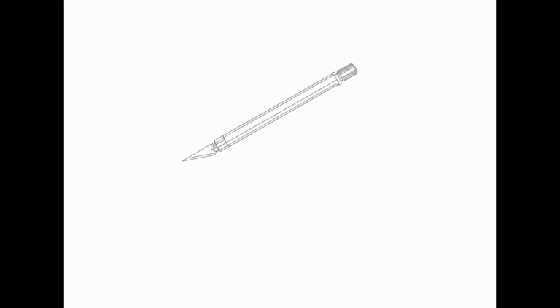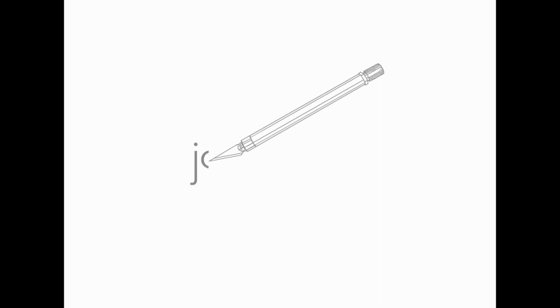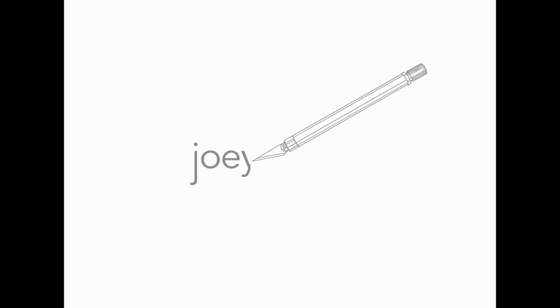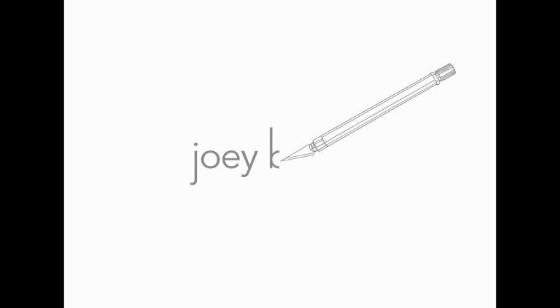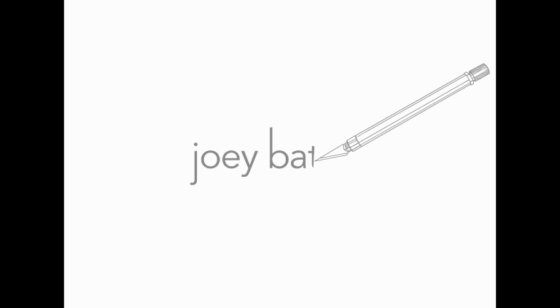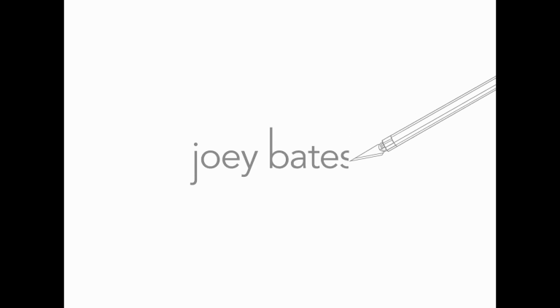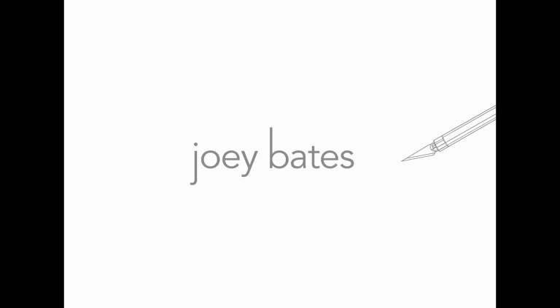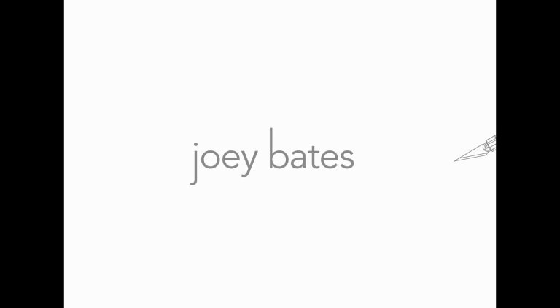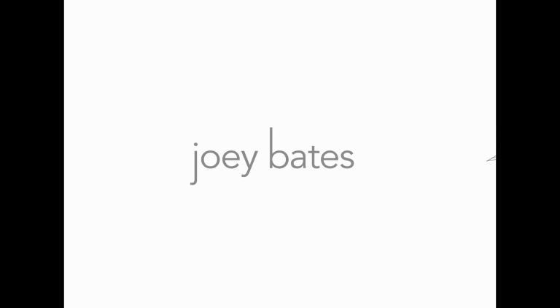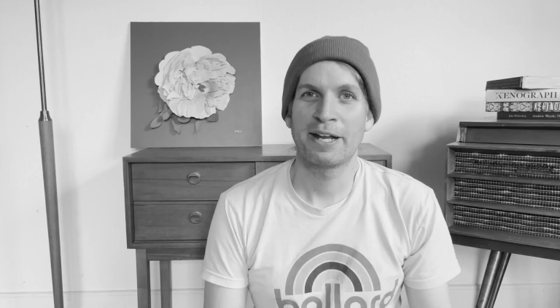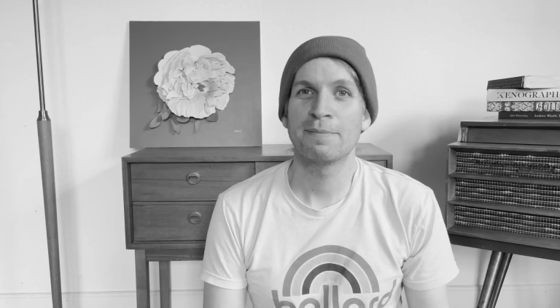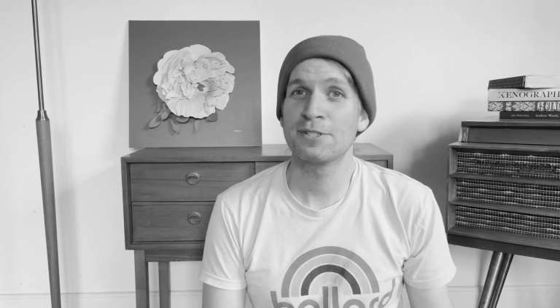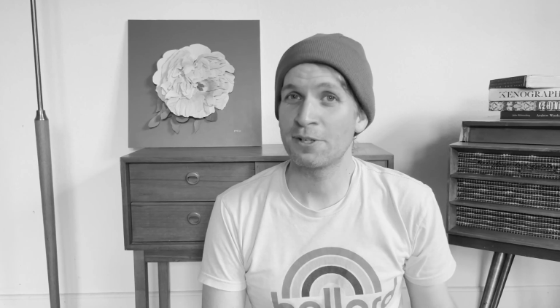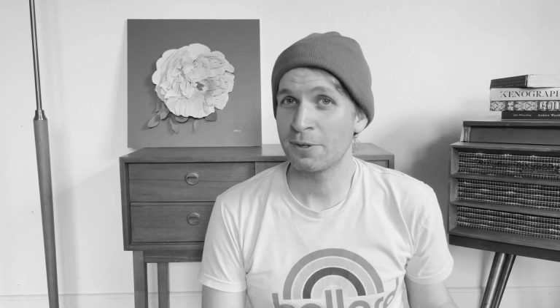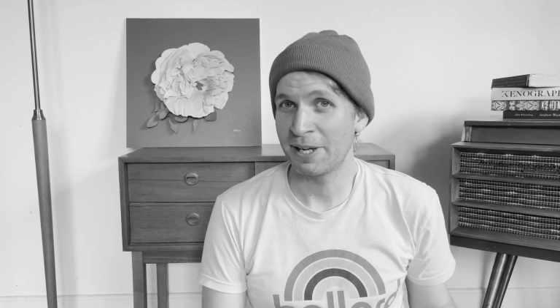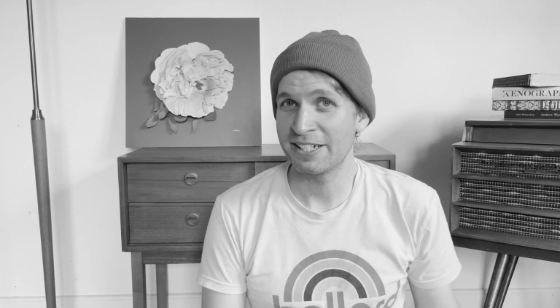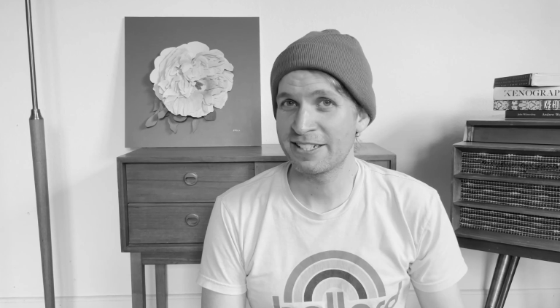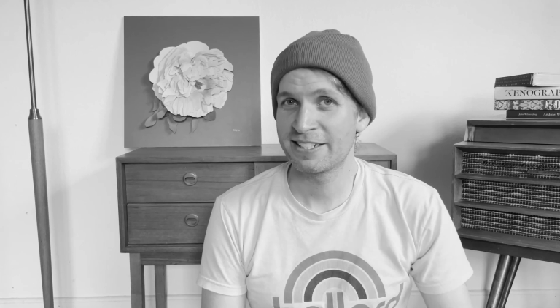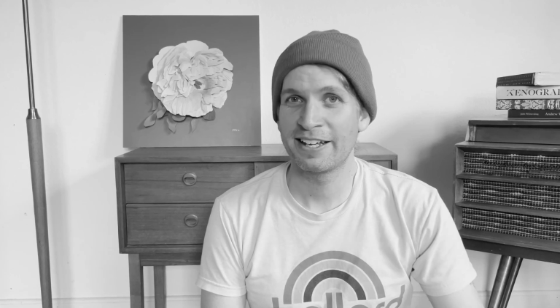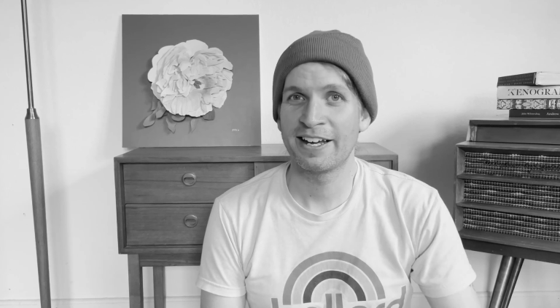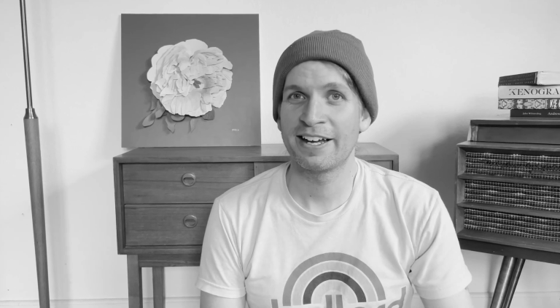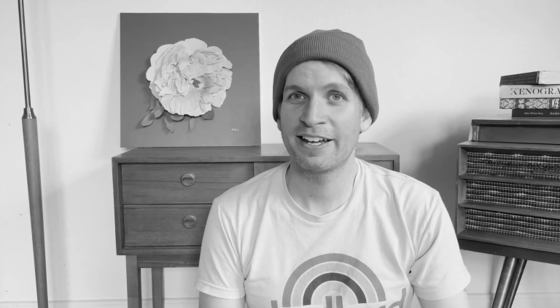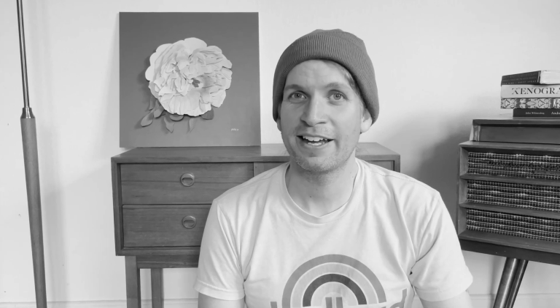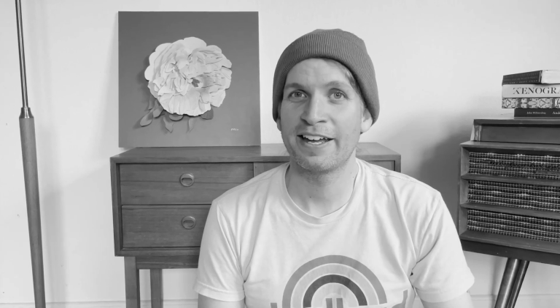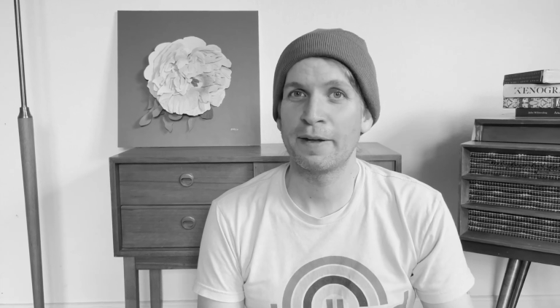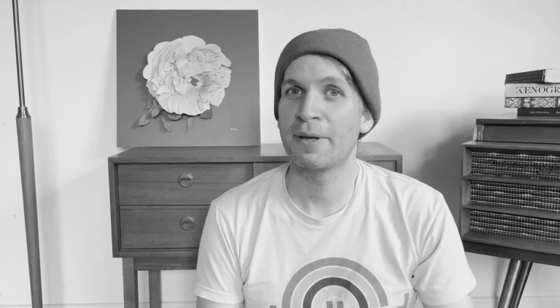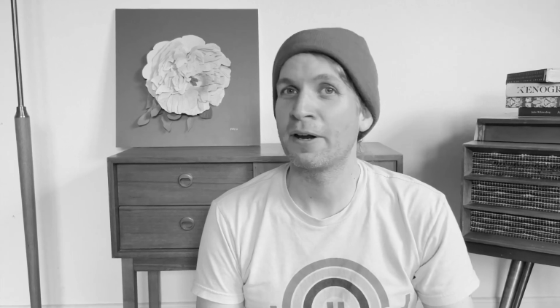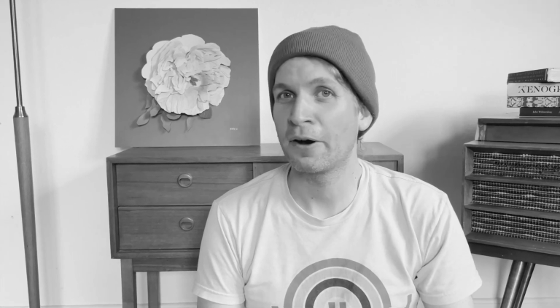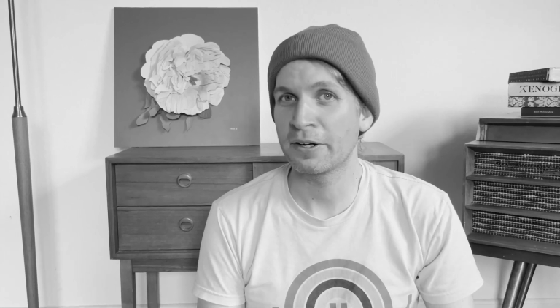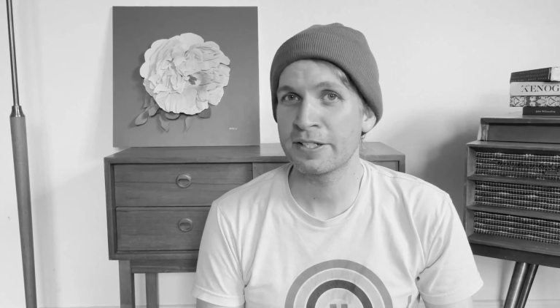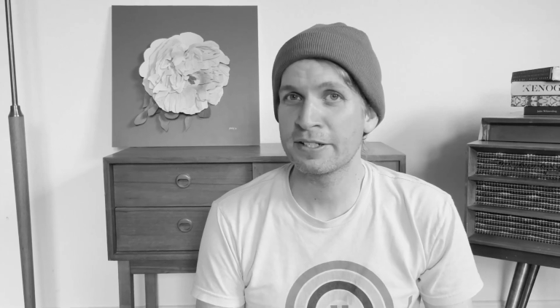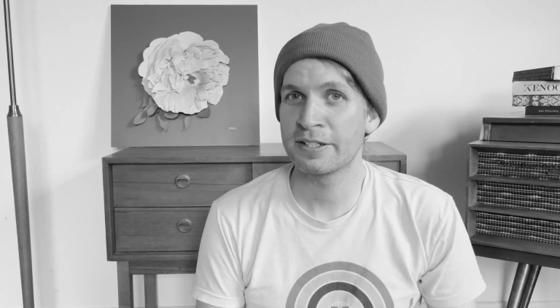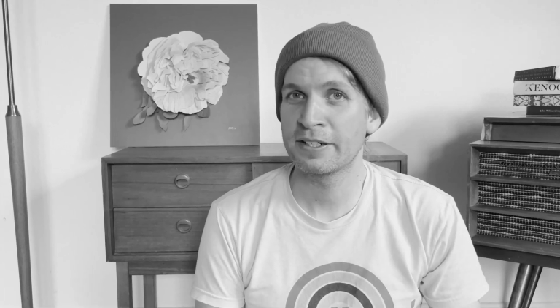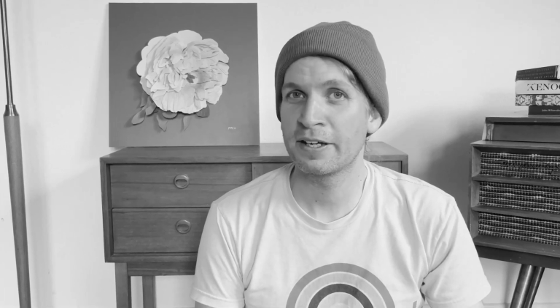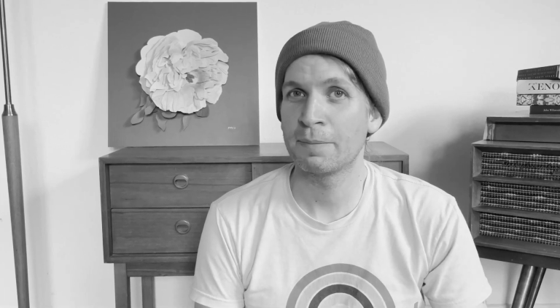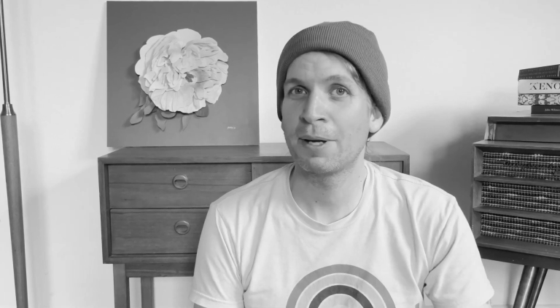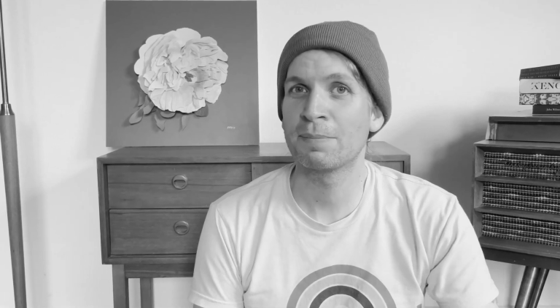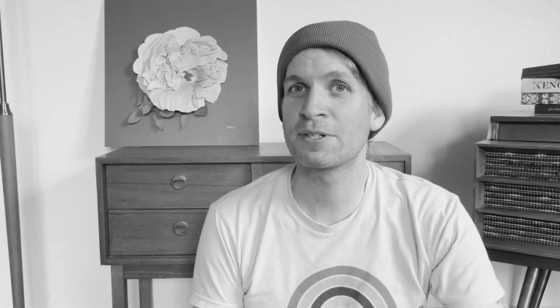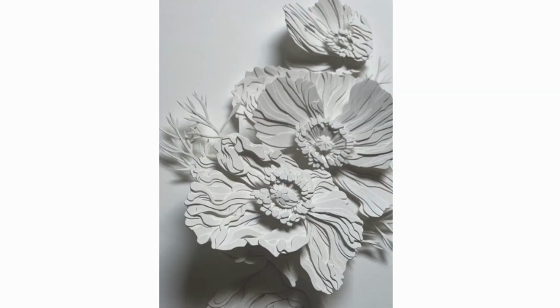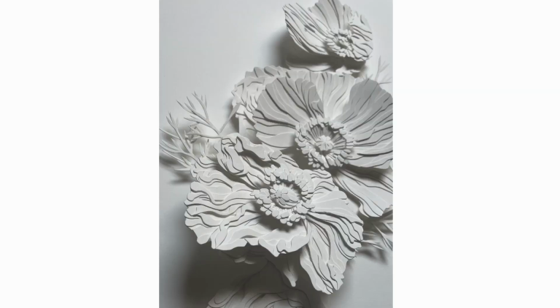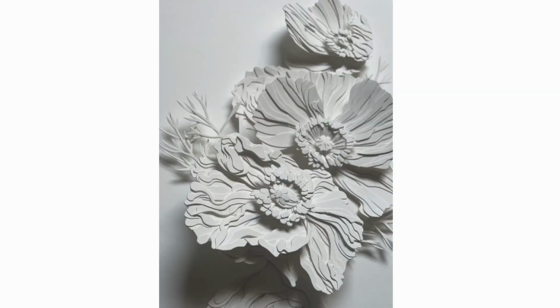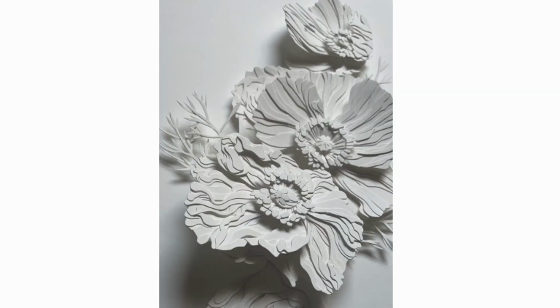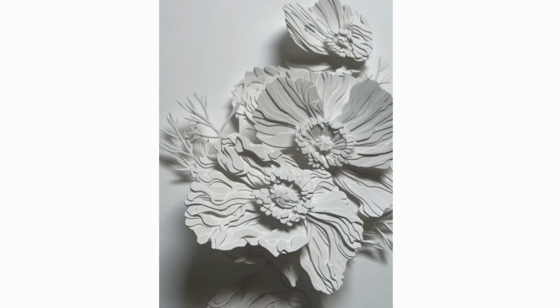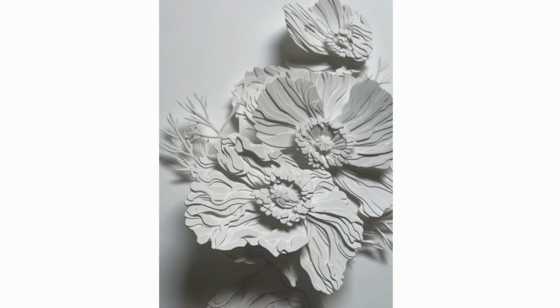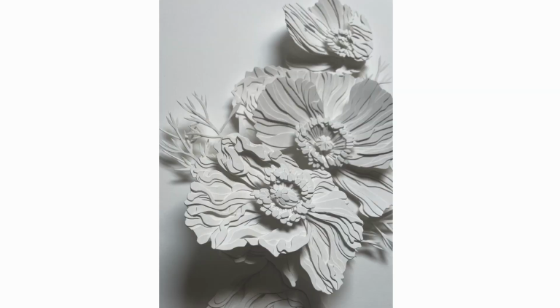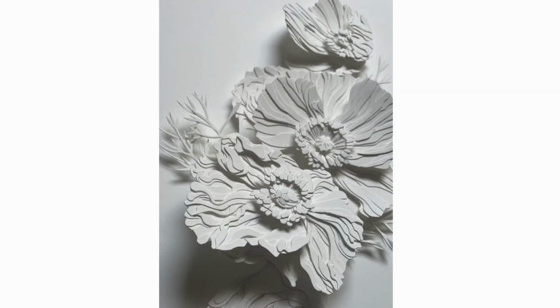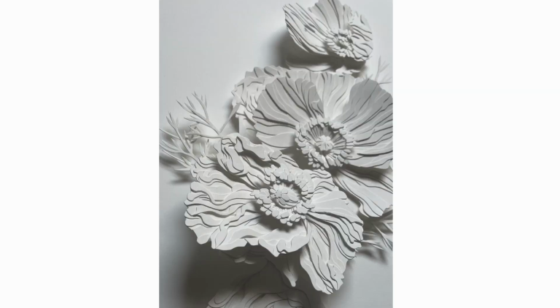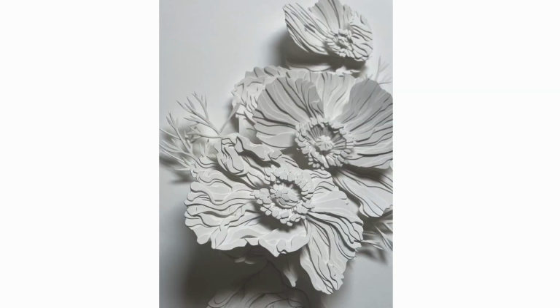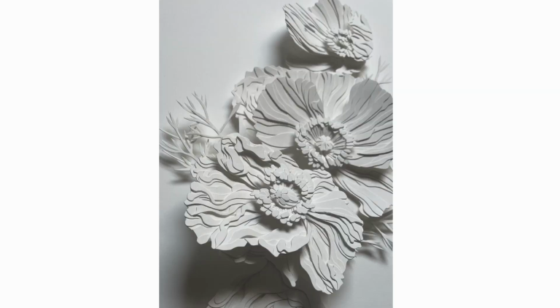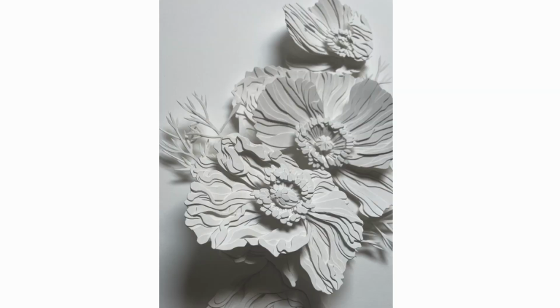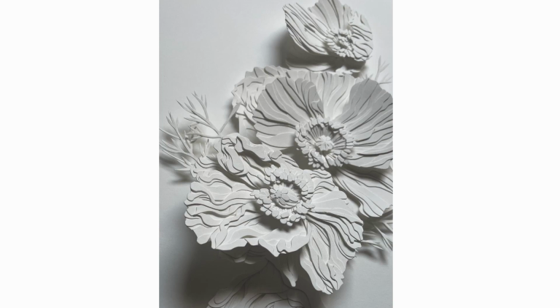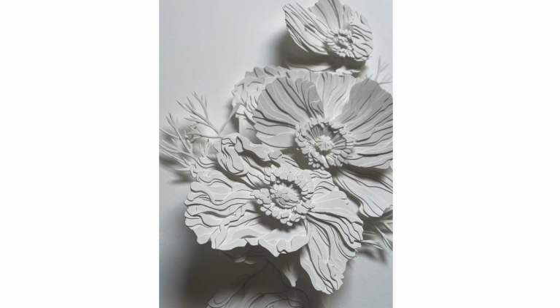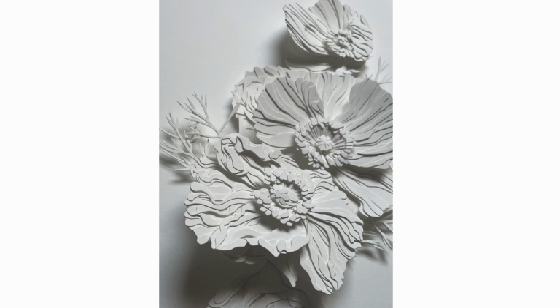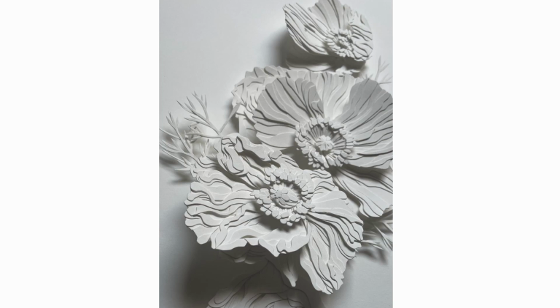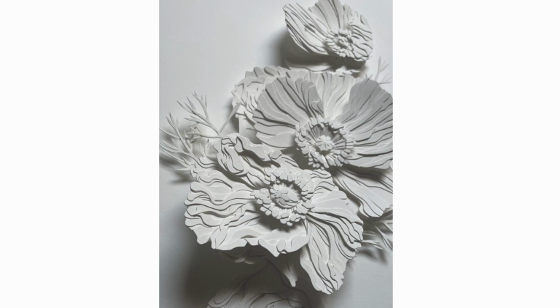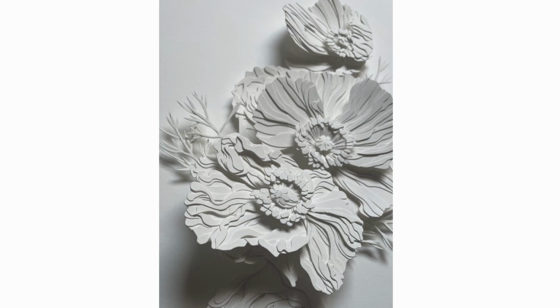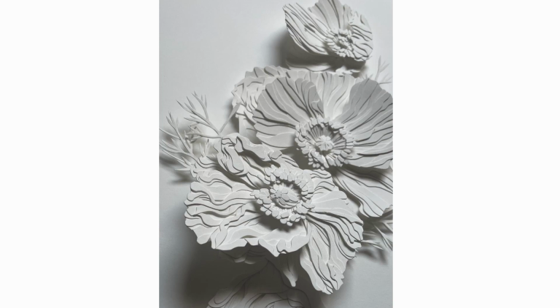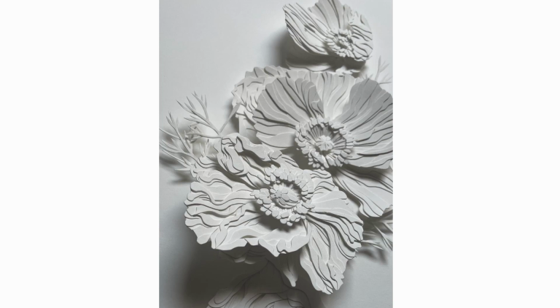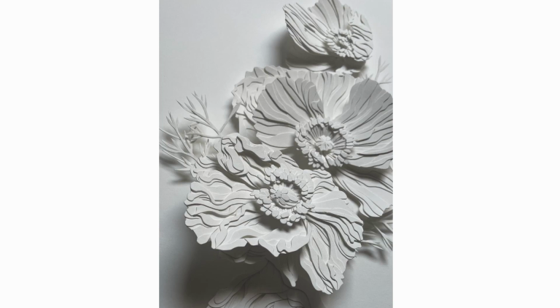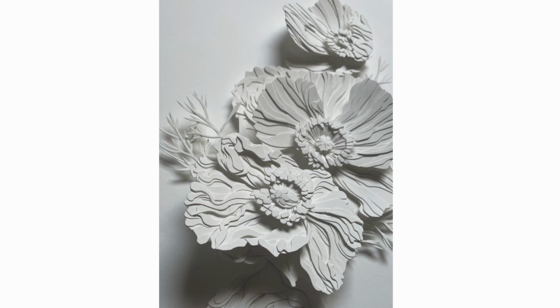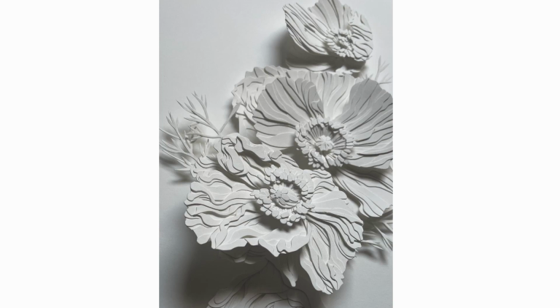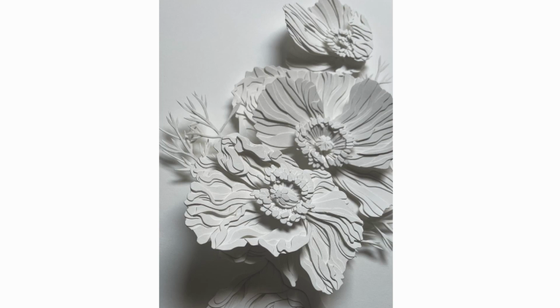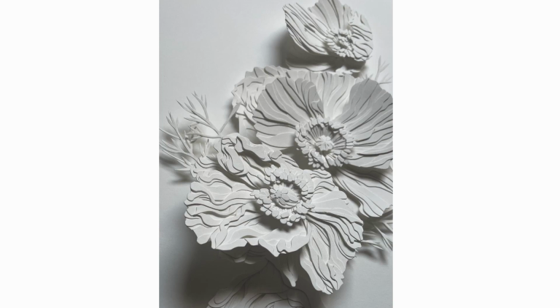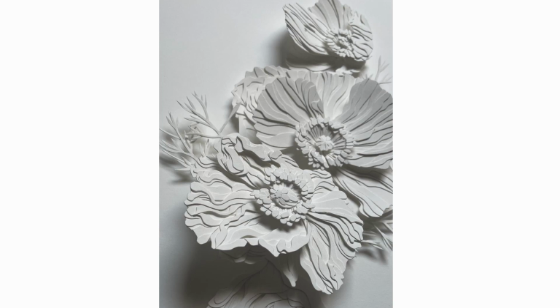Hi, my name is Joey Bates. I am an artist, a paper sculptor, based in Sweden at the moment.